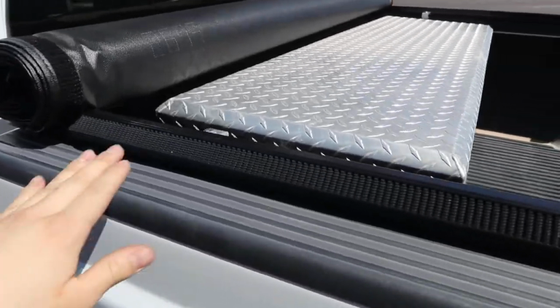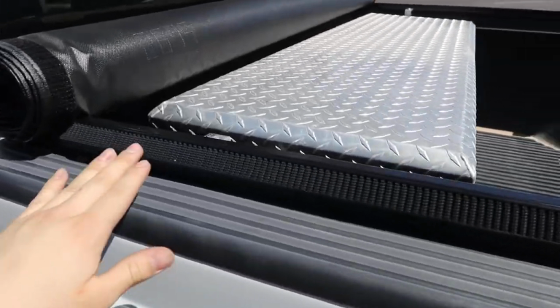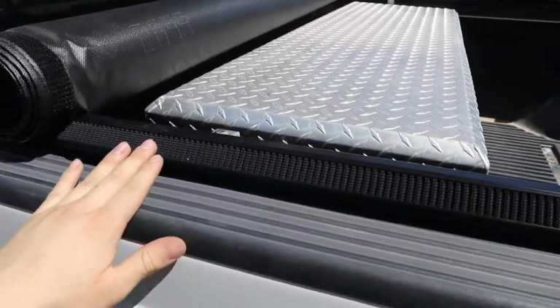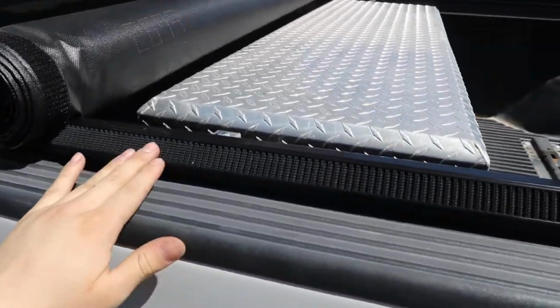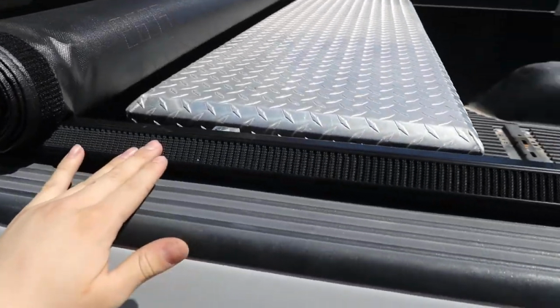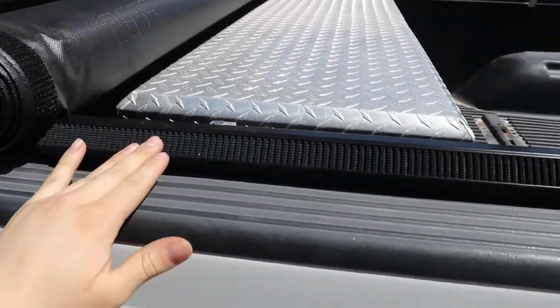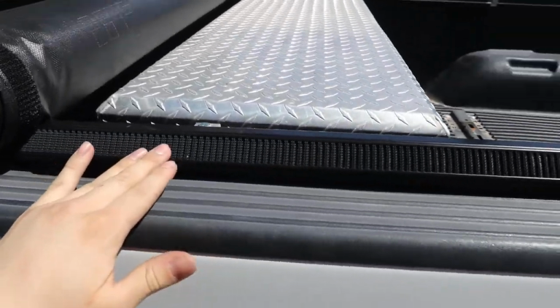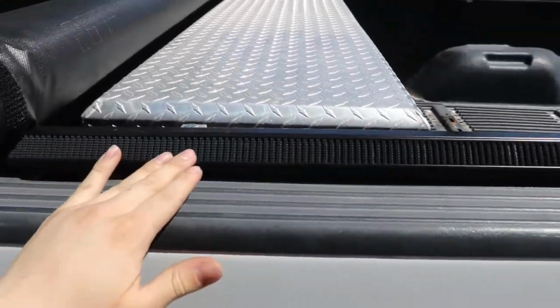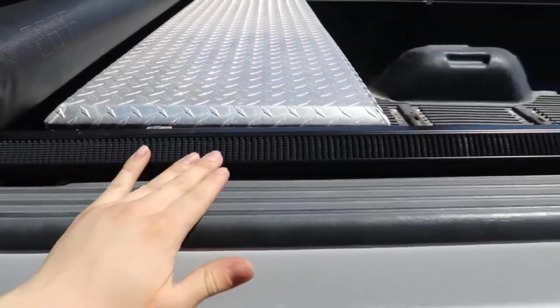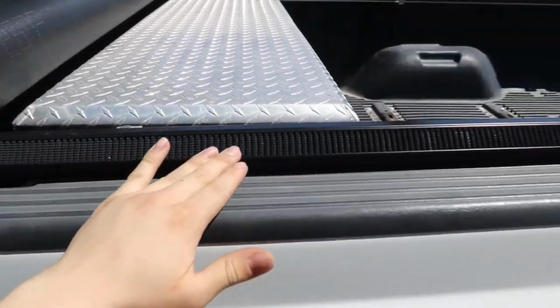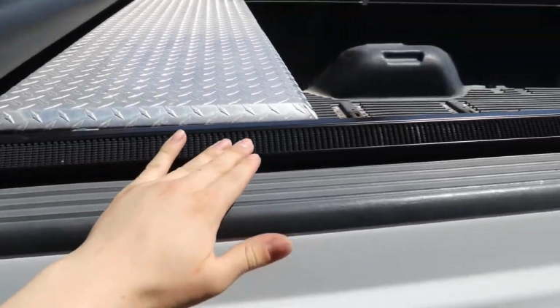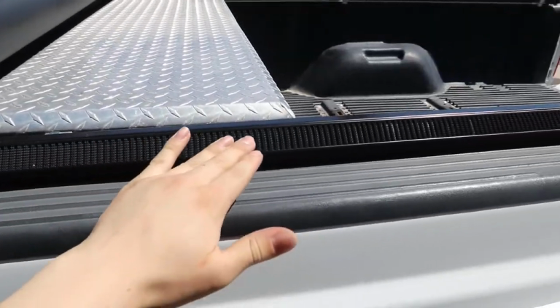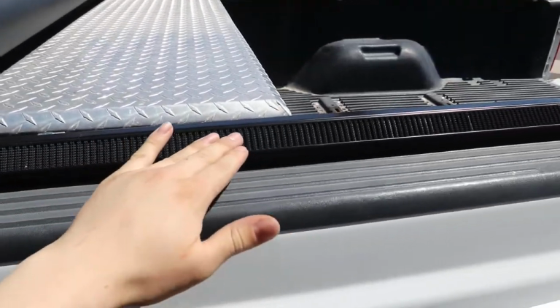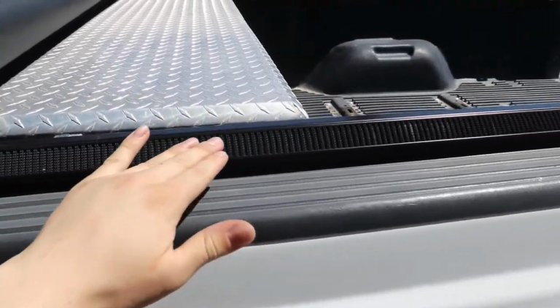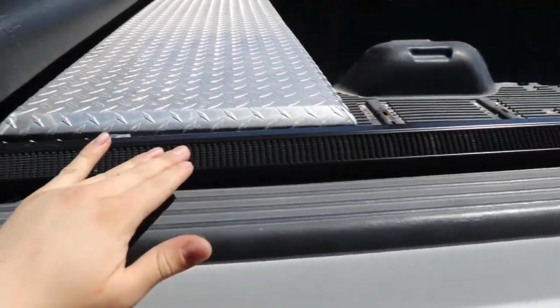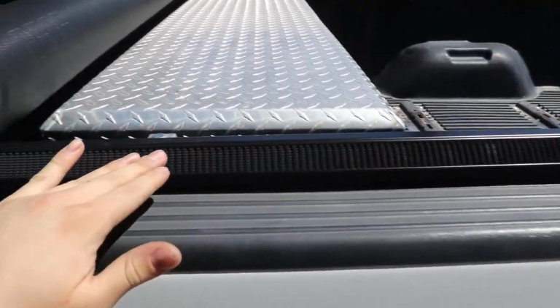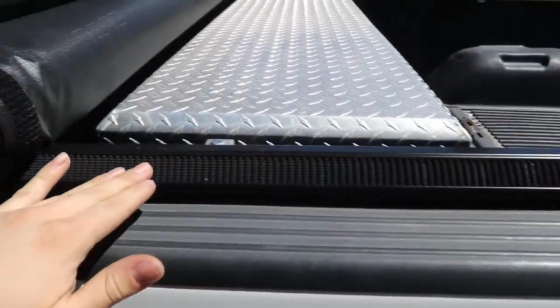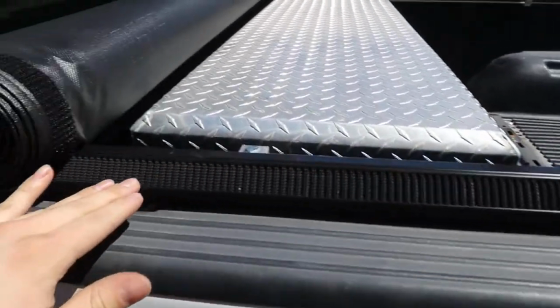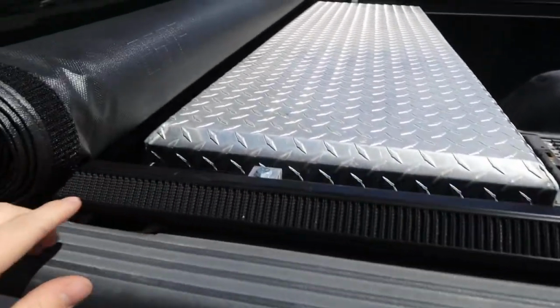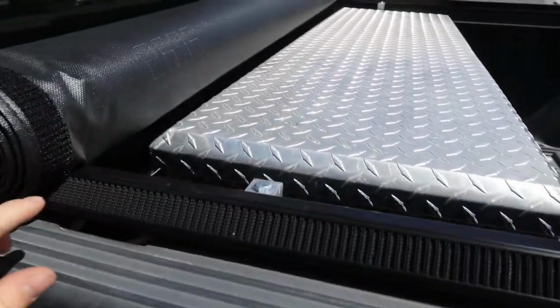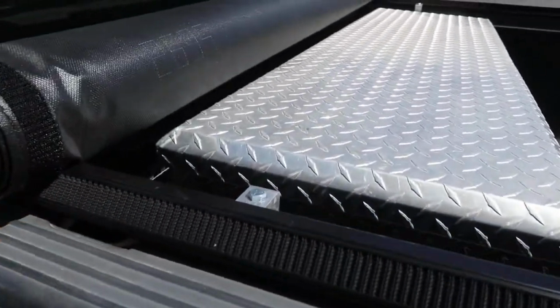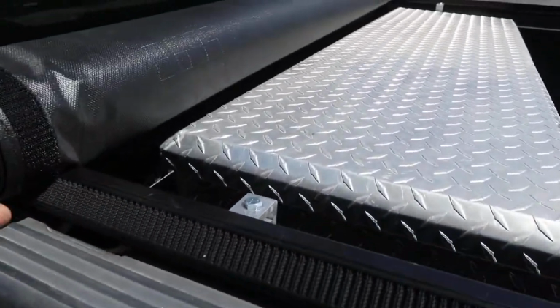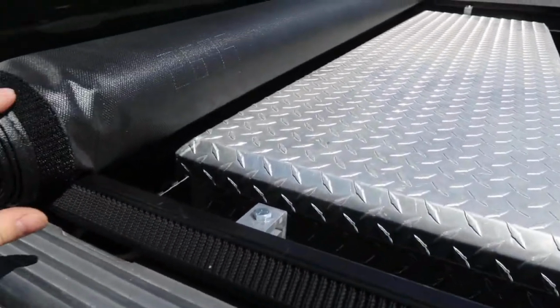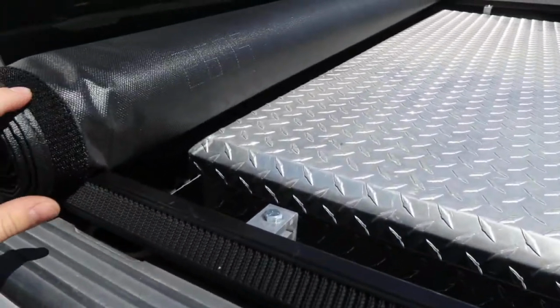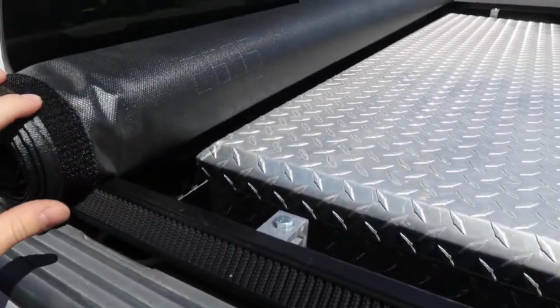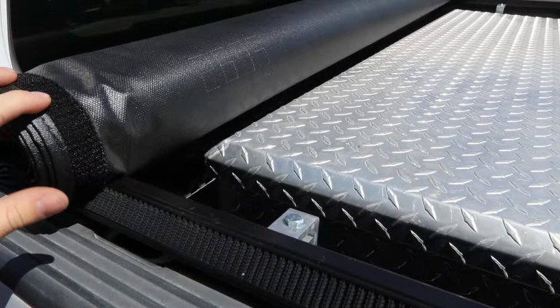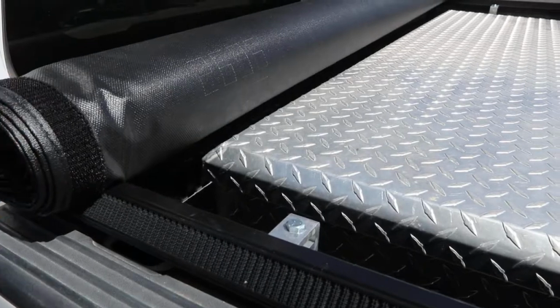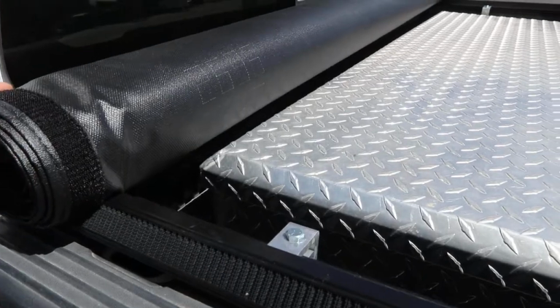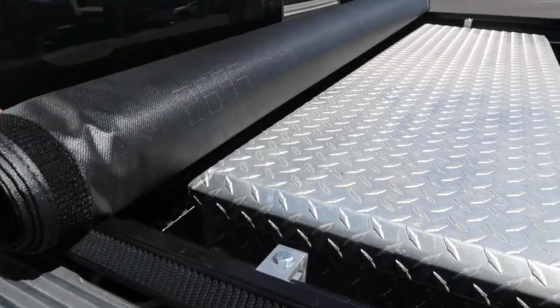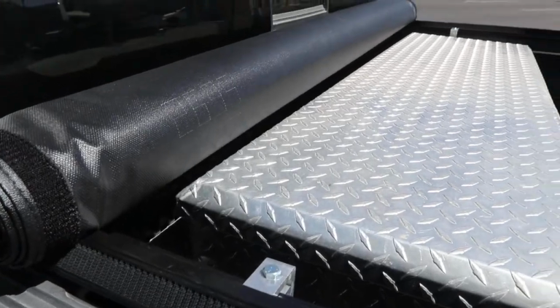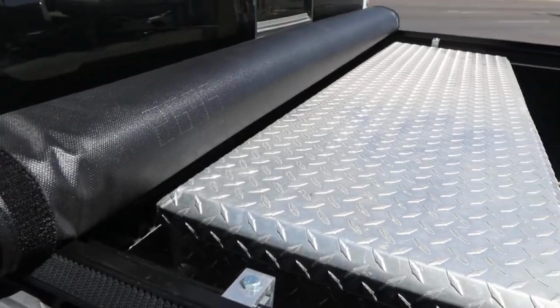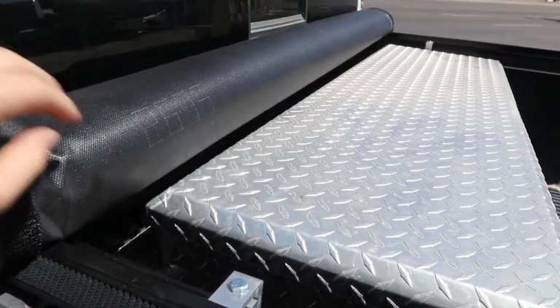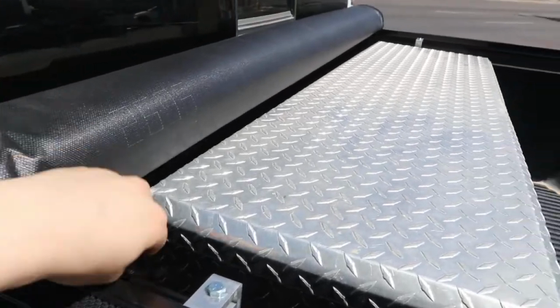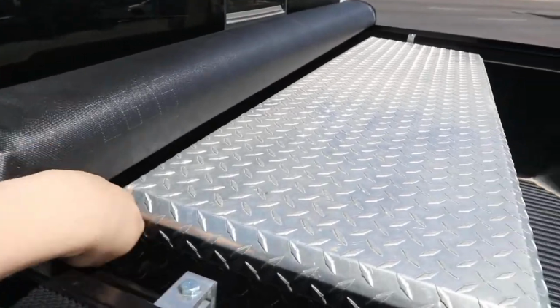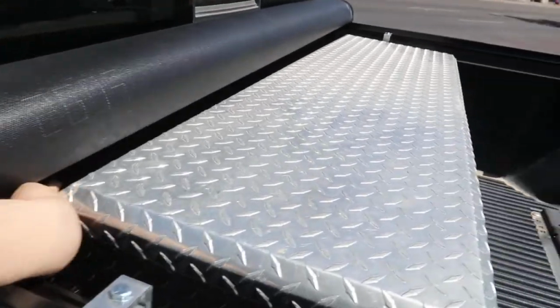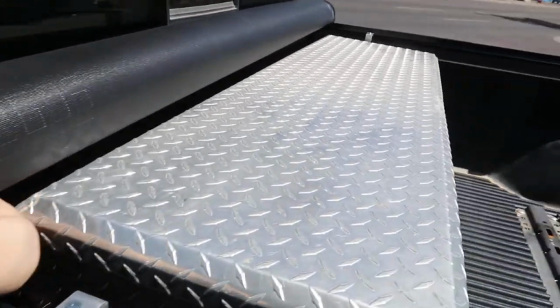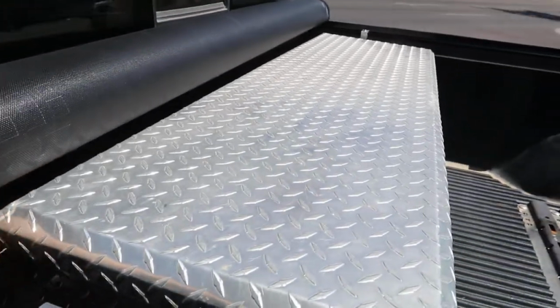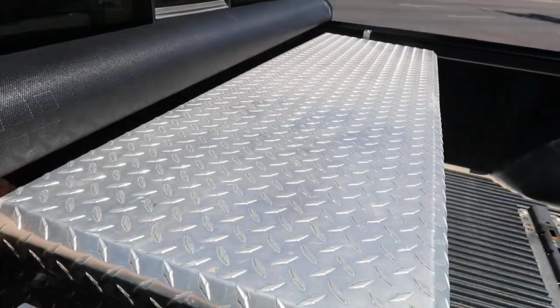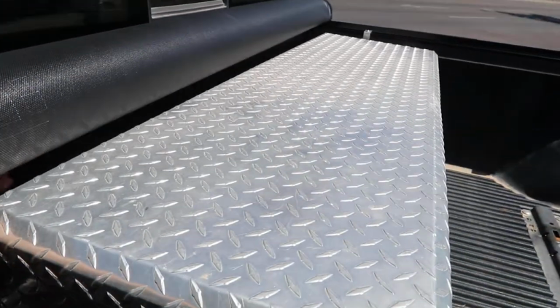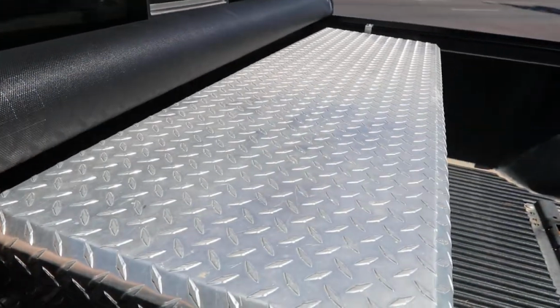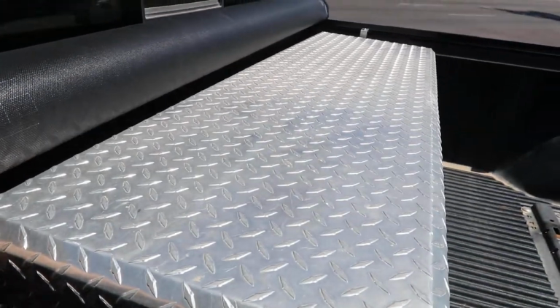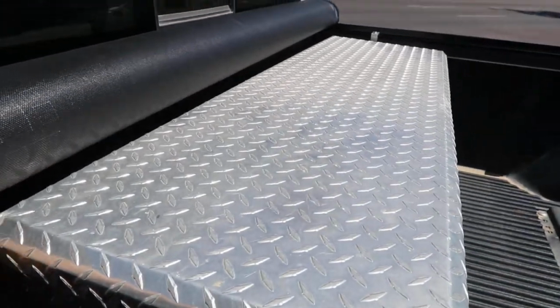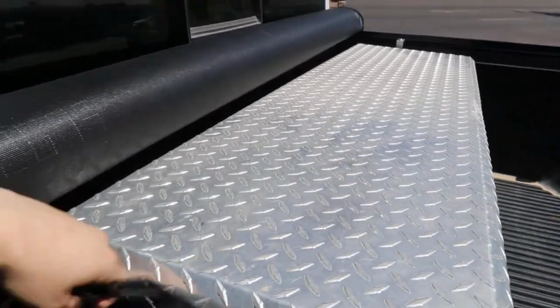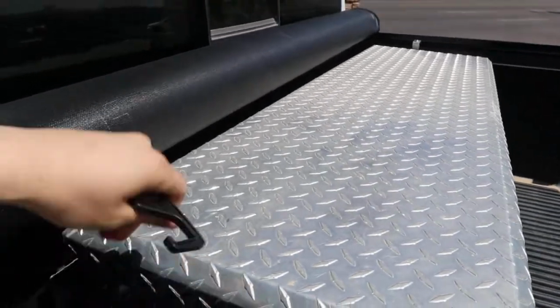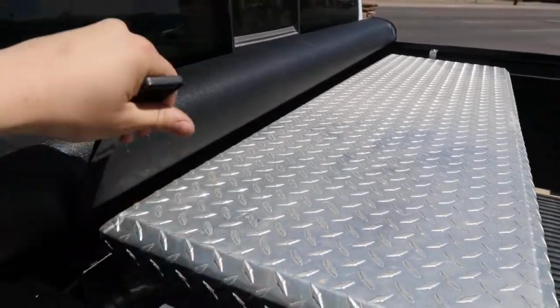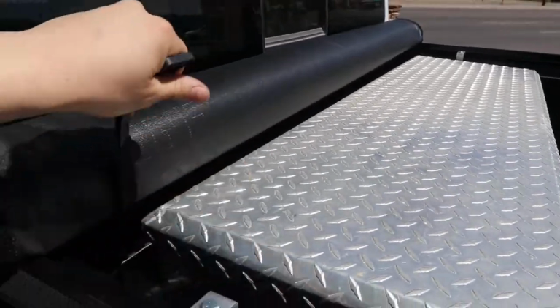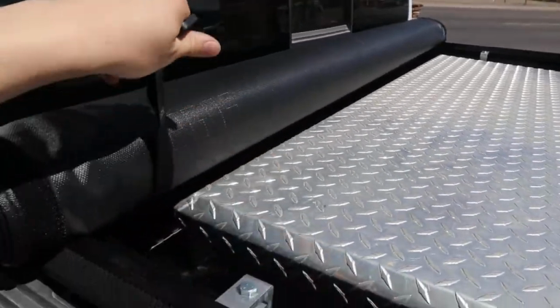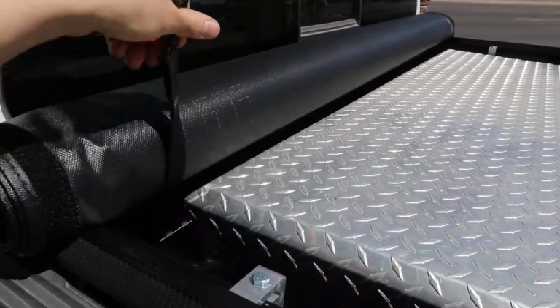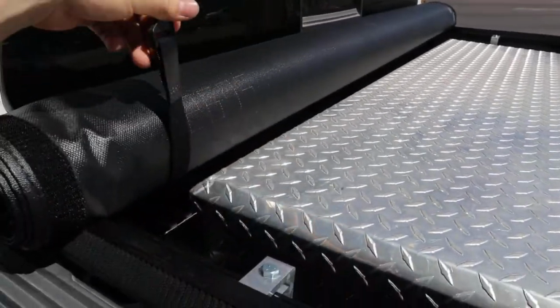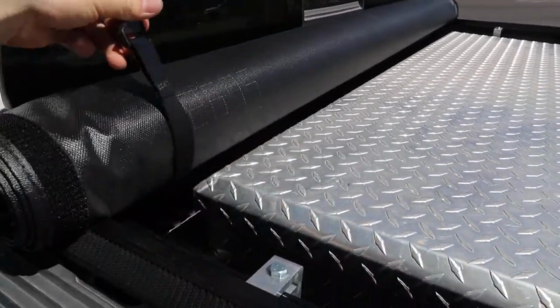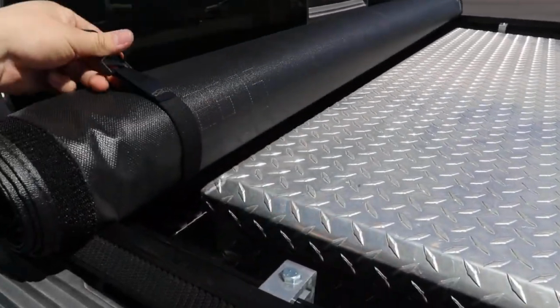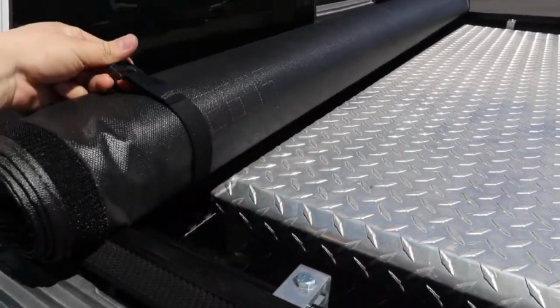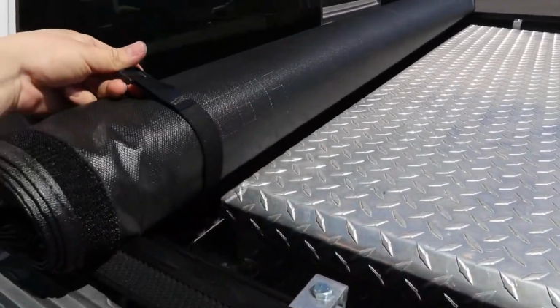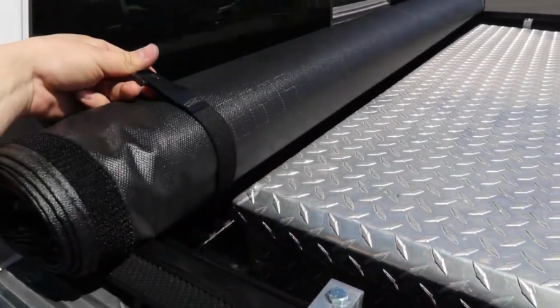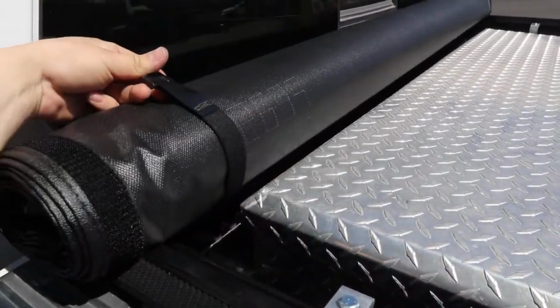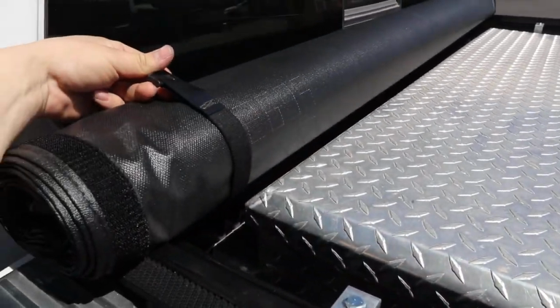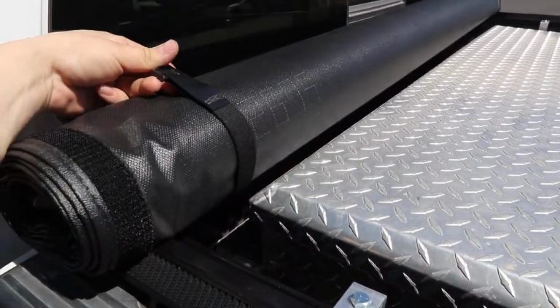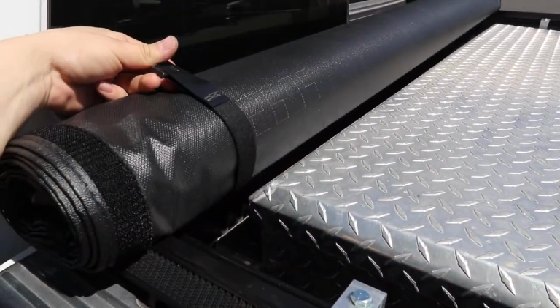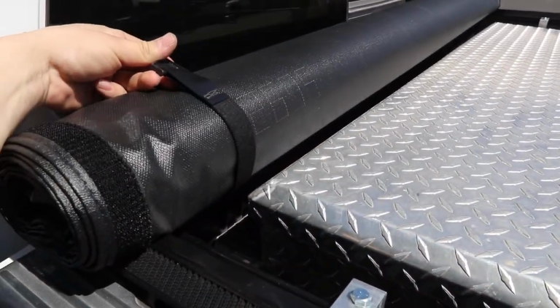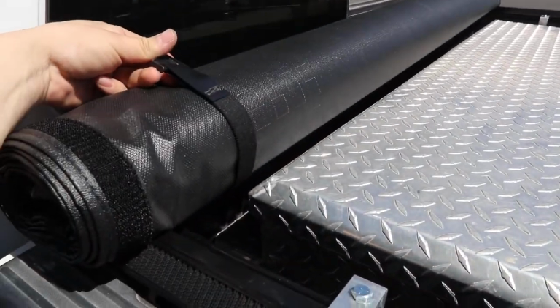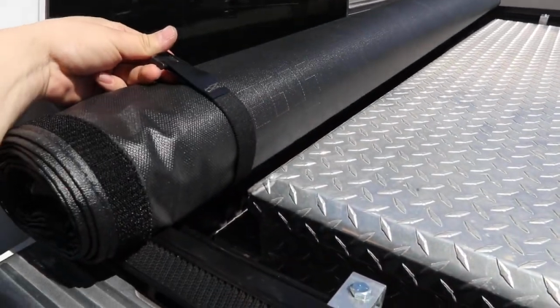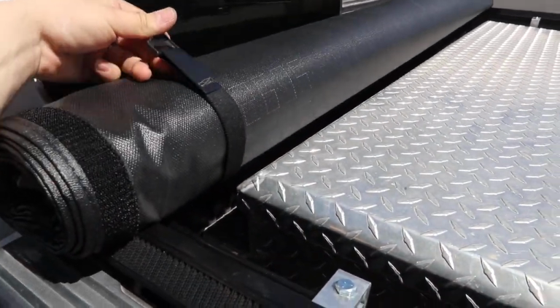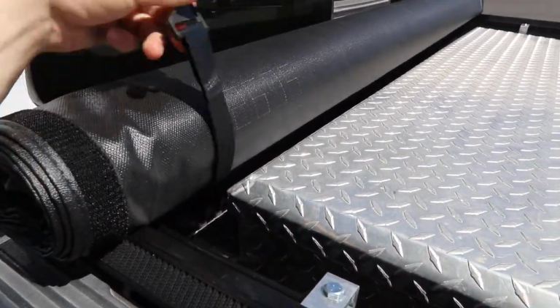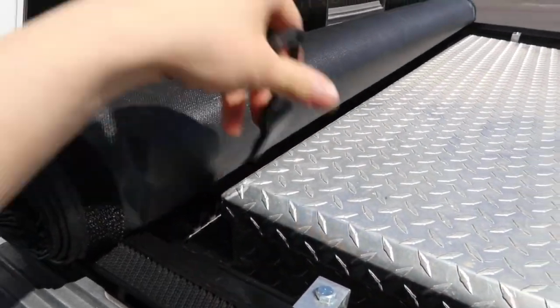High quality Velcro on the sides keeps this cover nice and snug, and it has these straps that you can buckle while it's up.